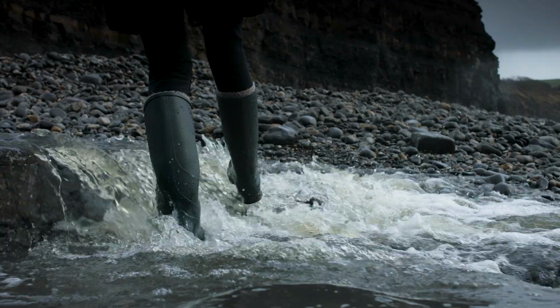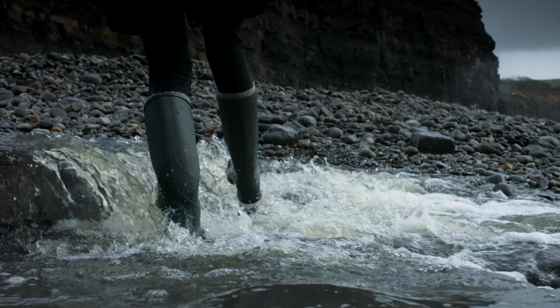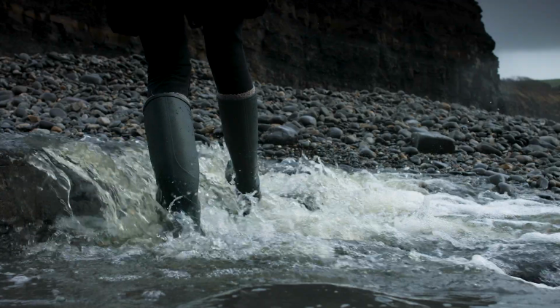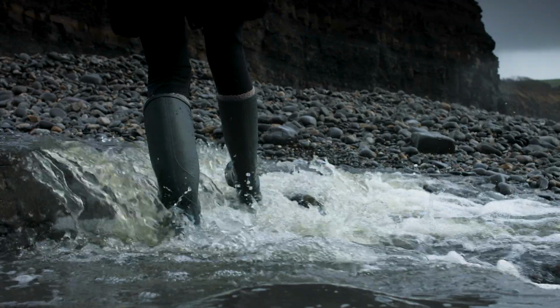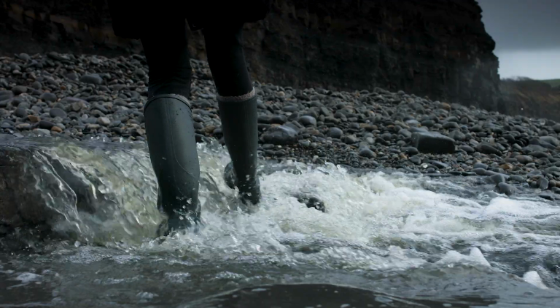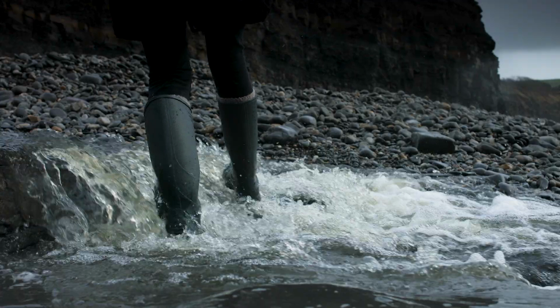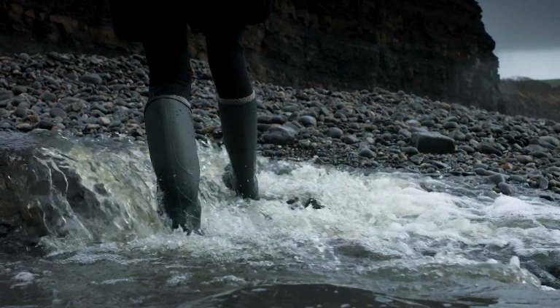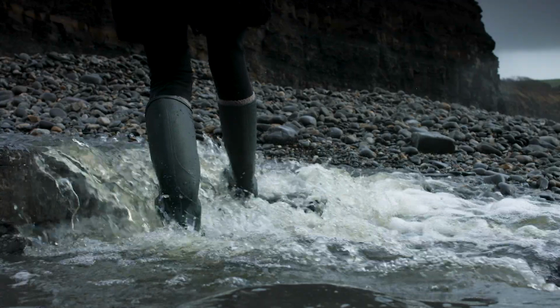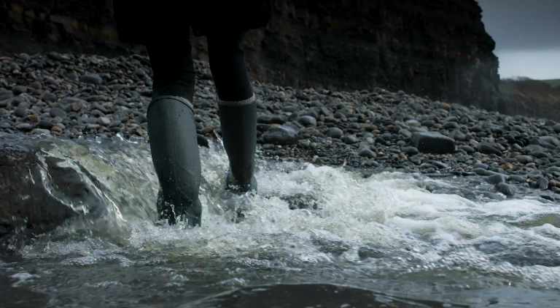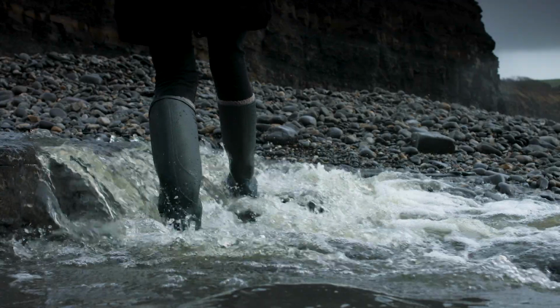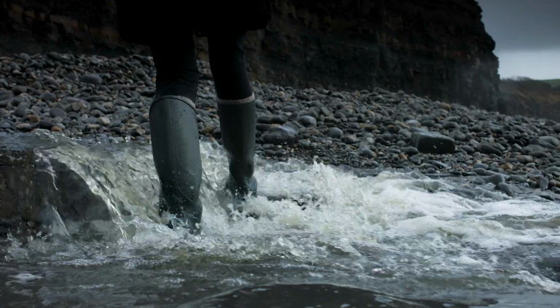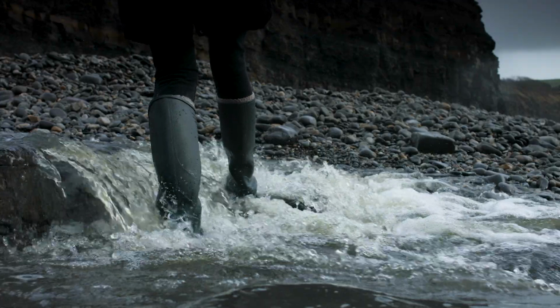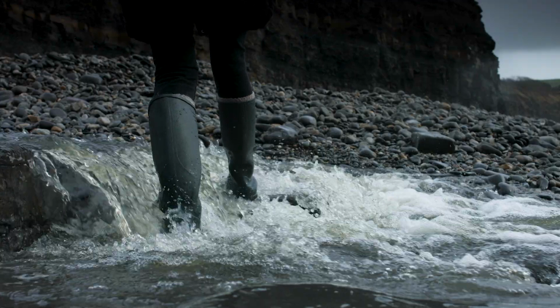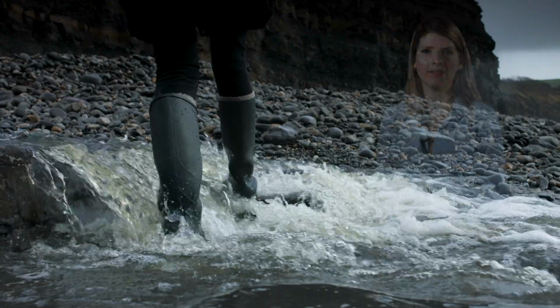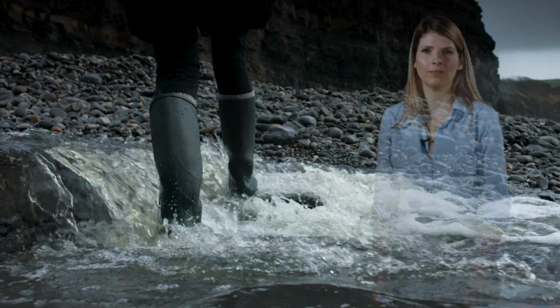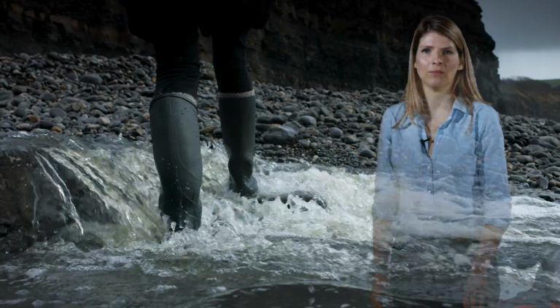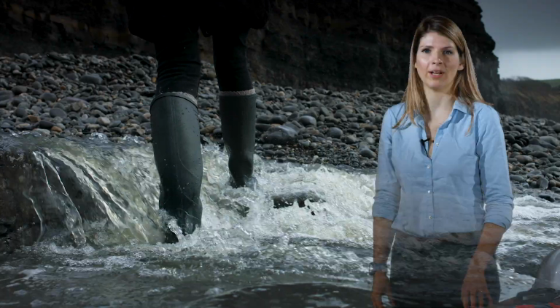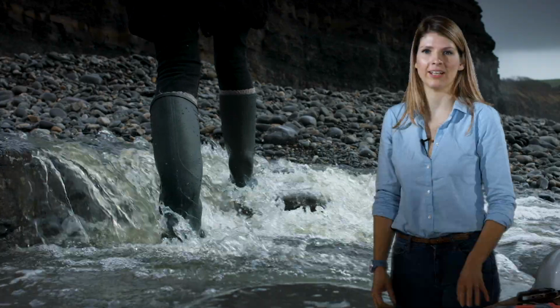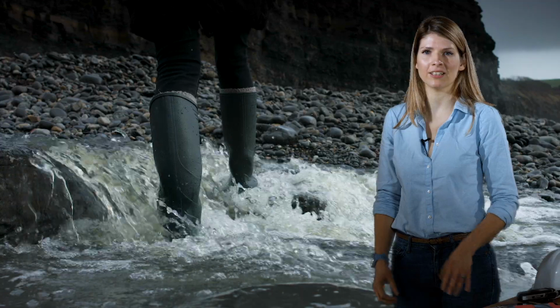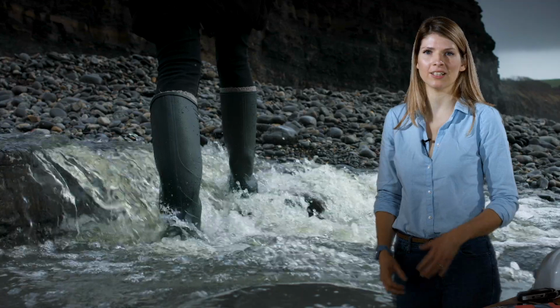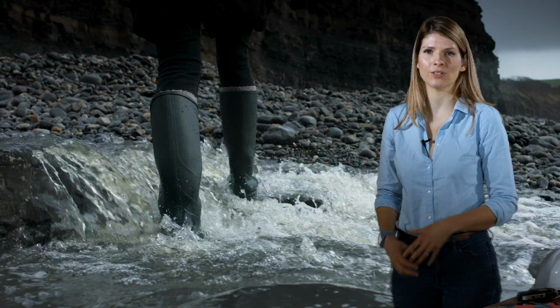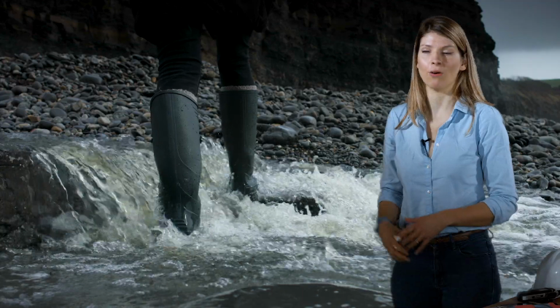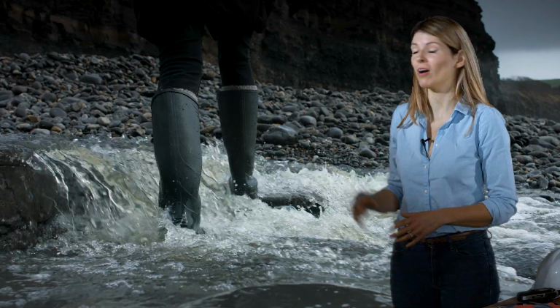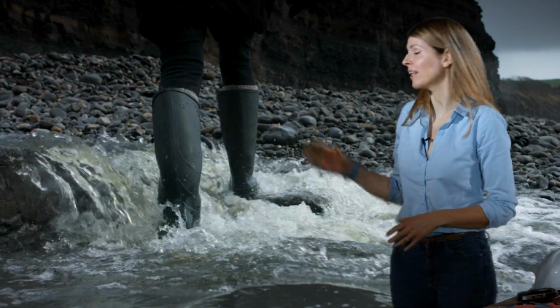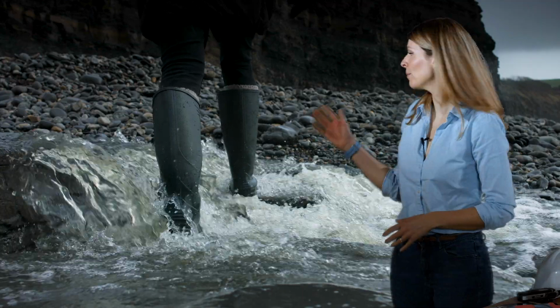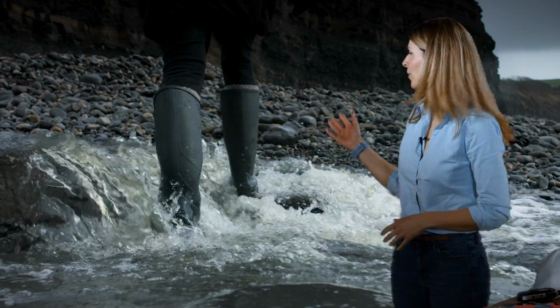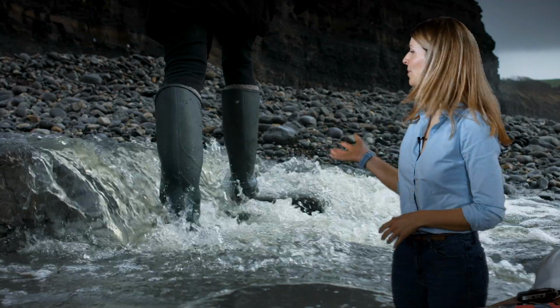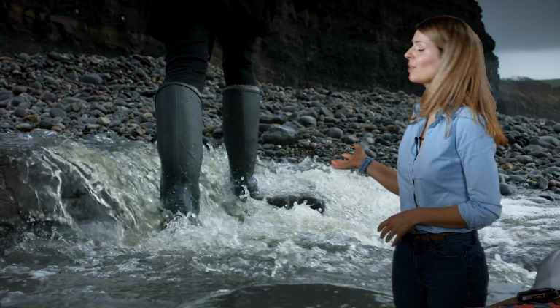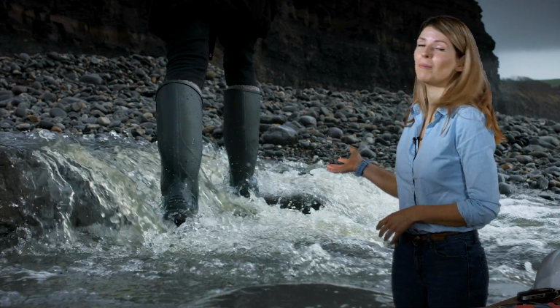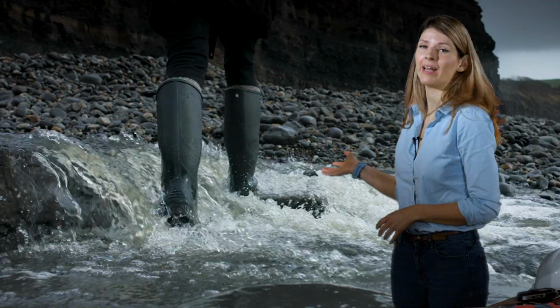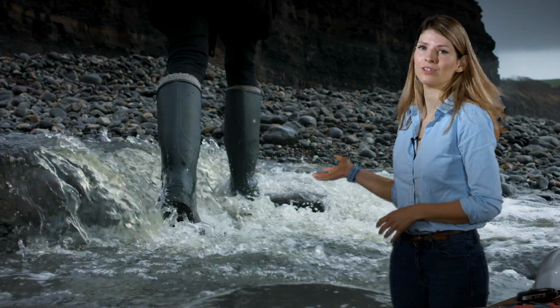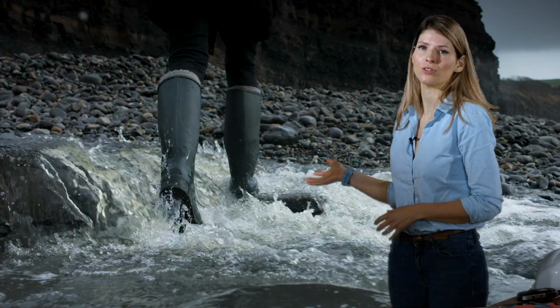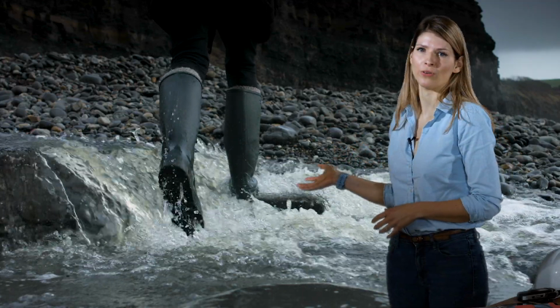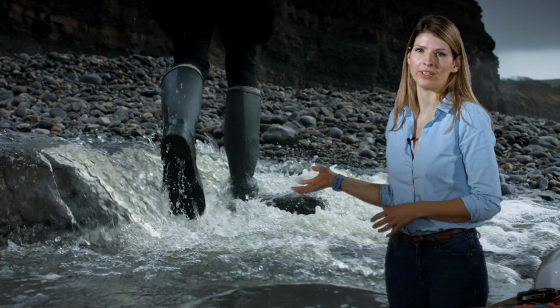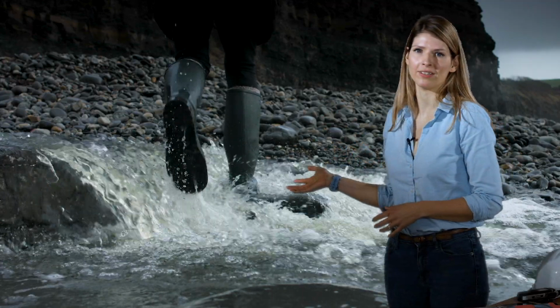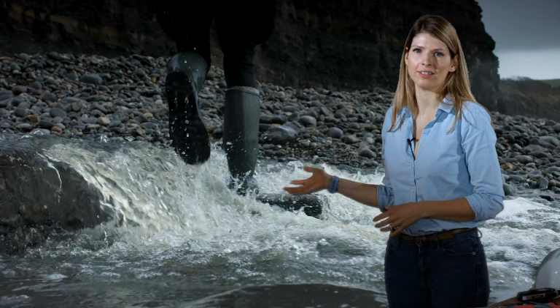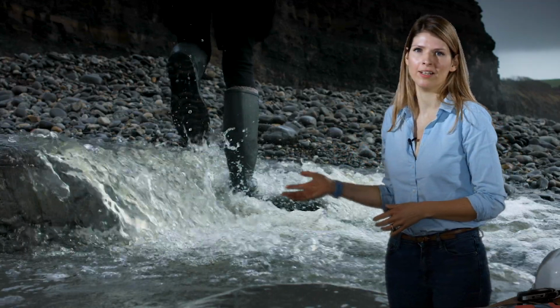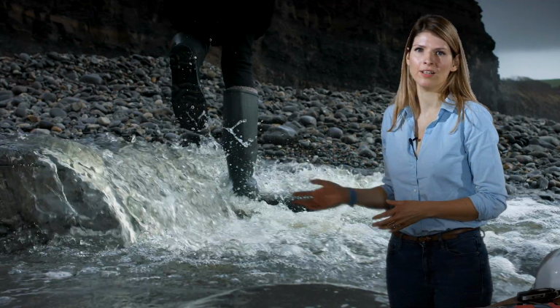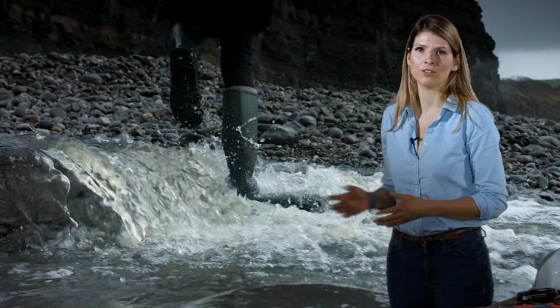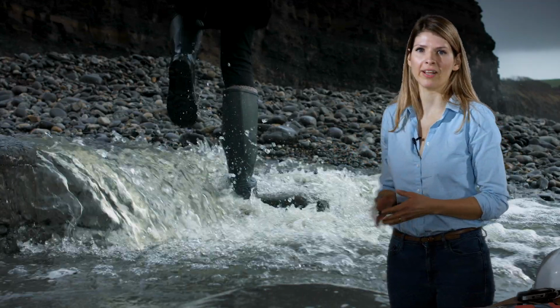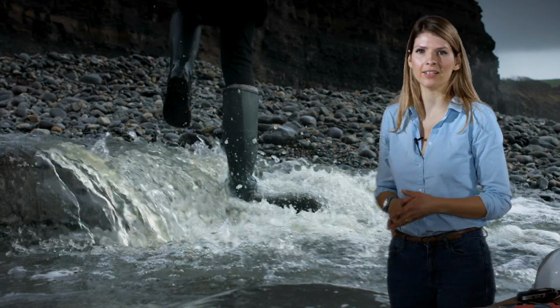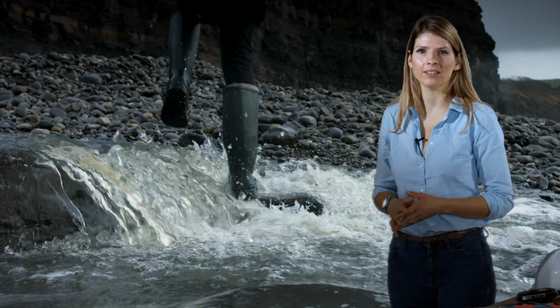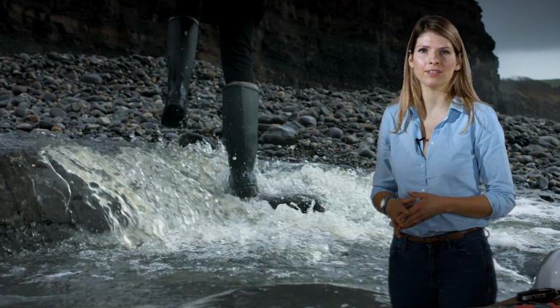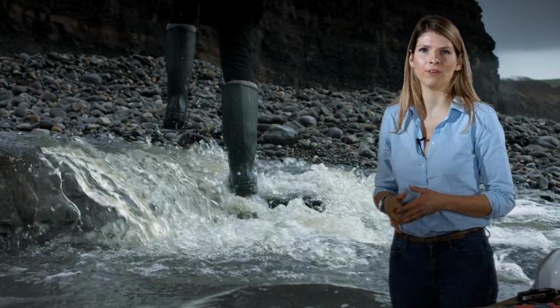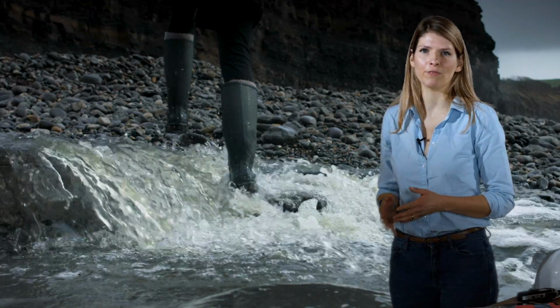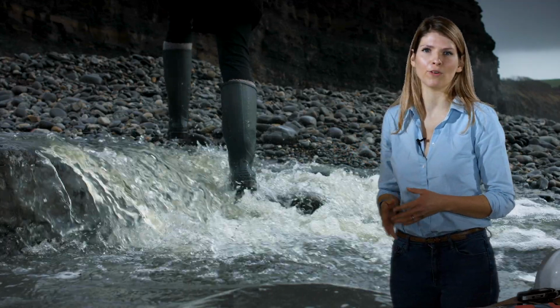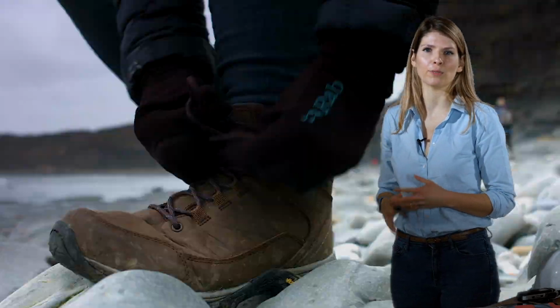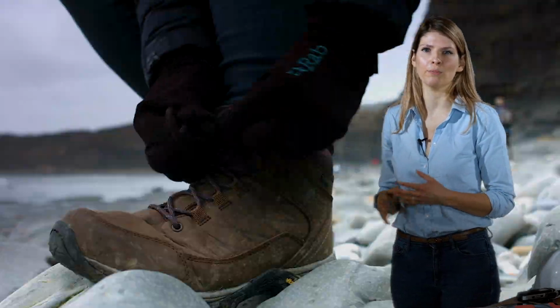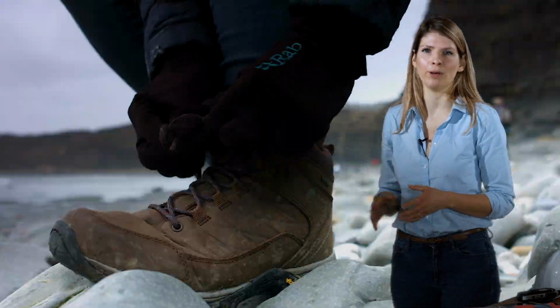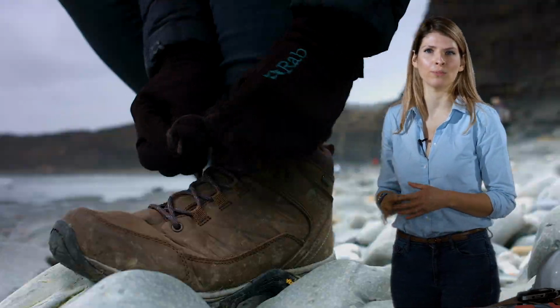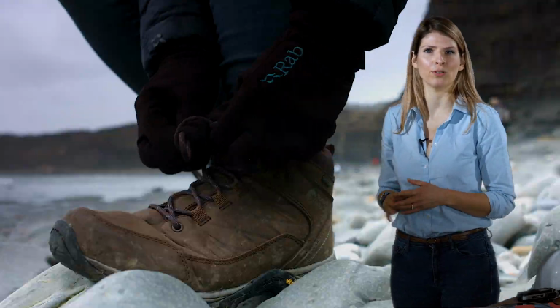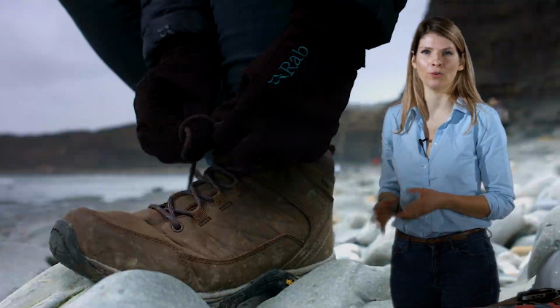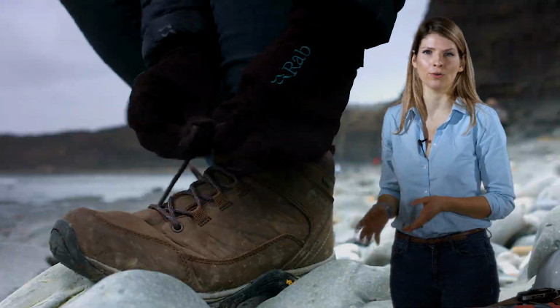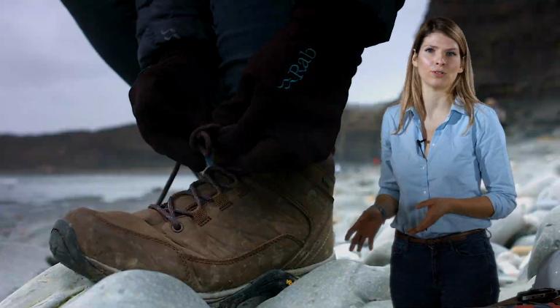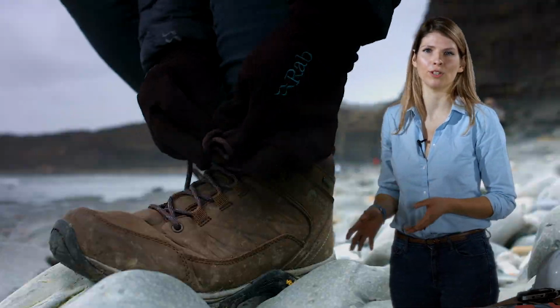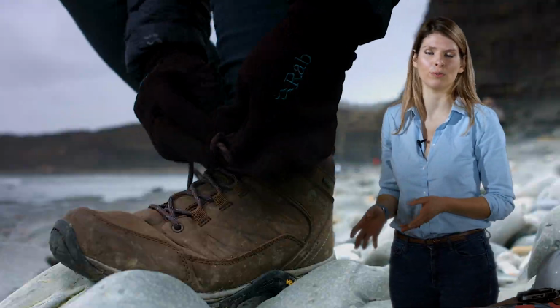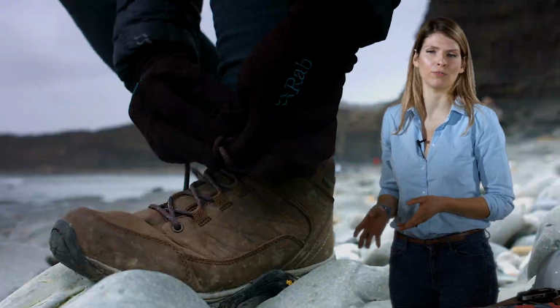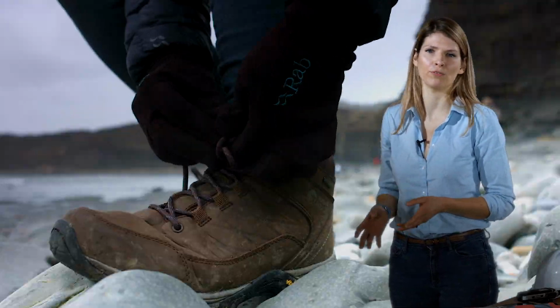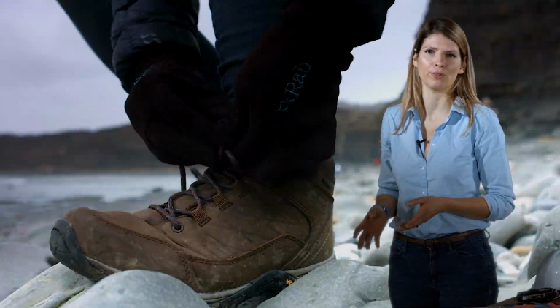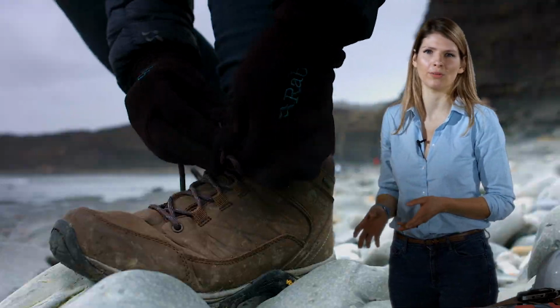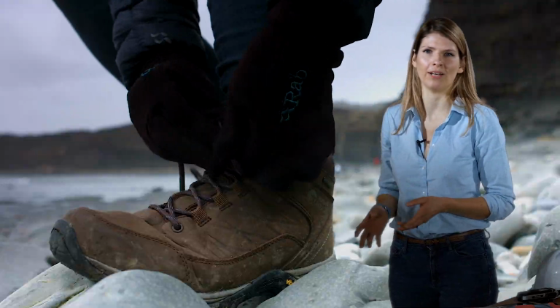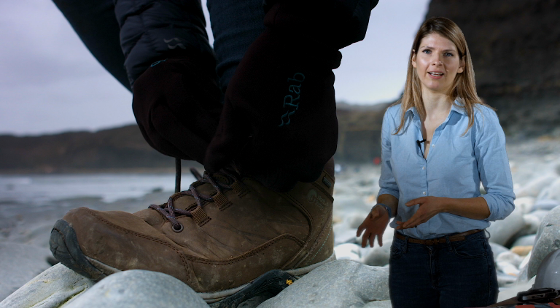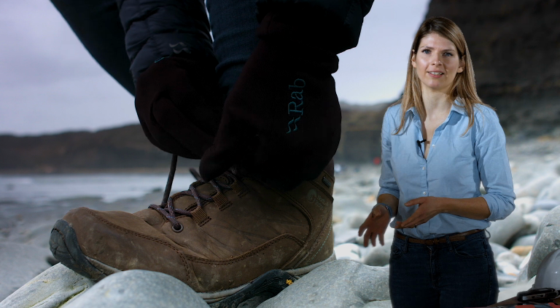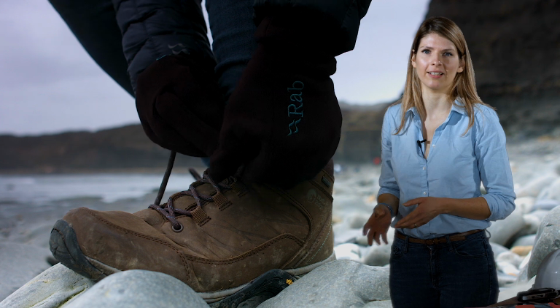Always wear appropriate footwear. Wellingtons or hiking boots are the best choice. Trainers, flip-flops and pumps are not suitable for fossil collecting.